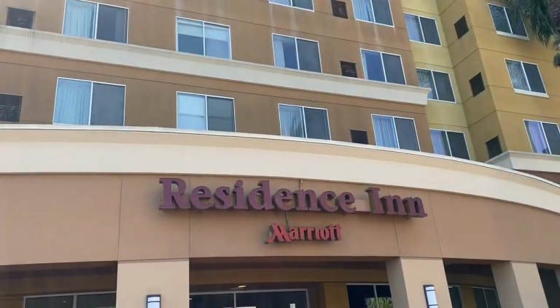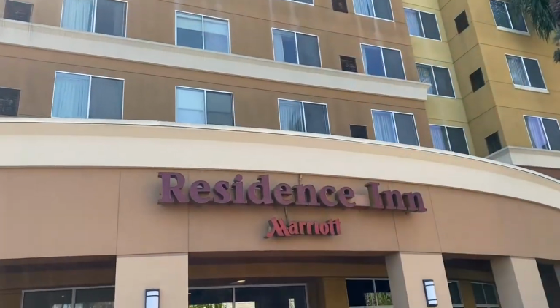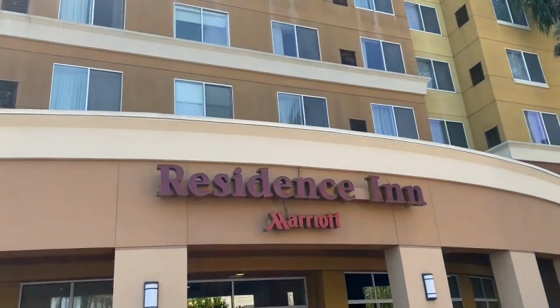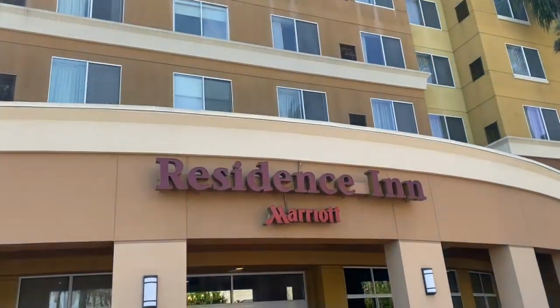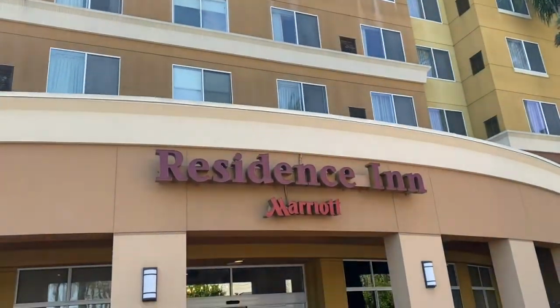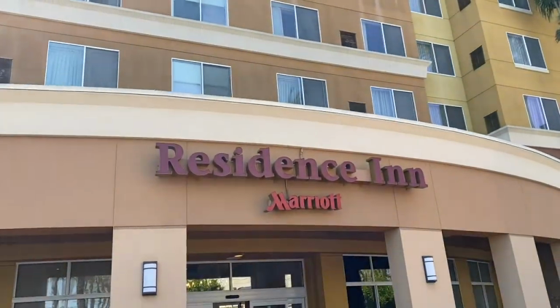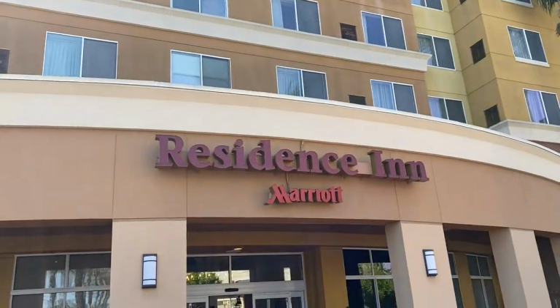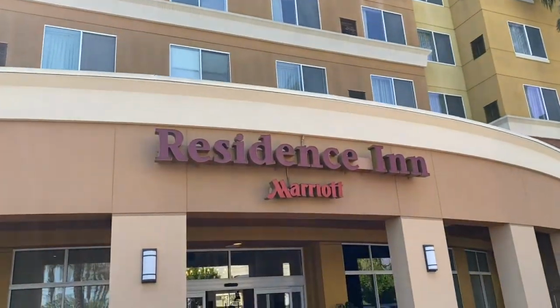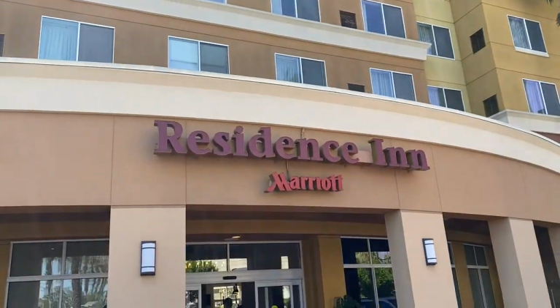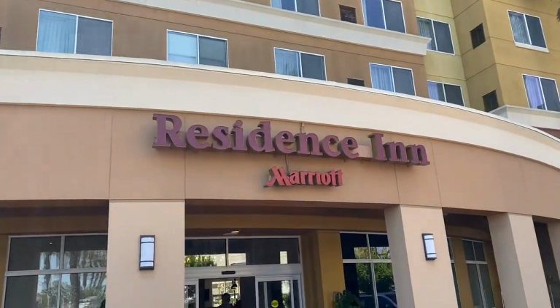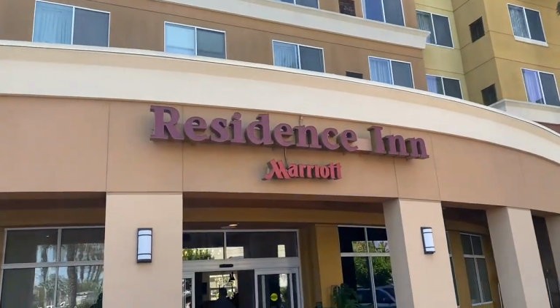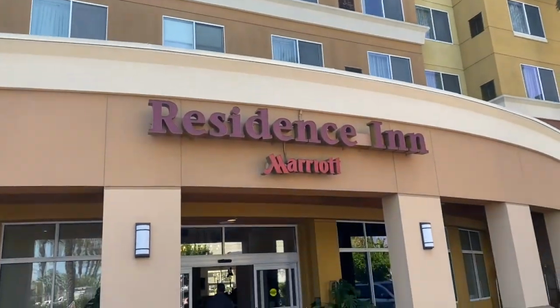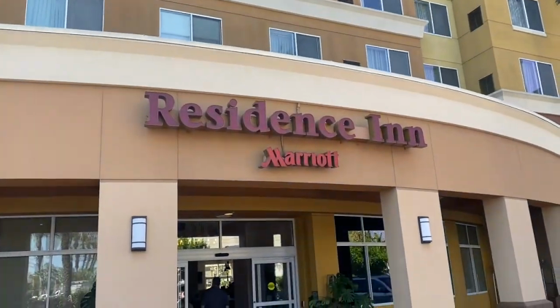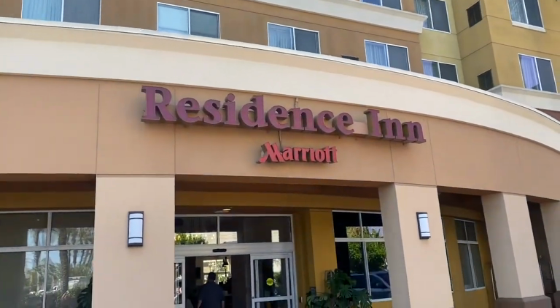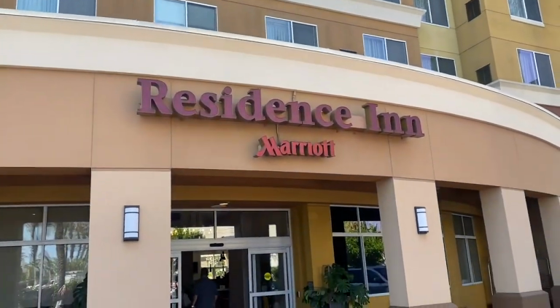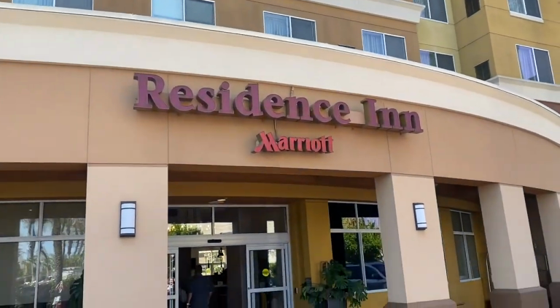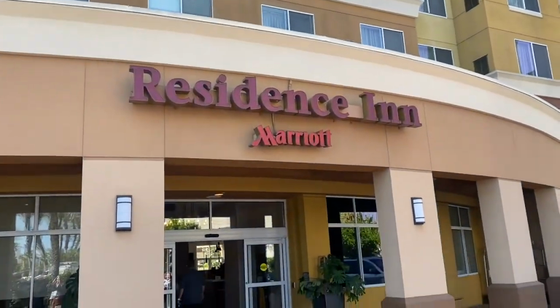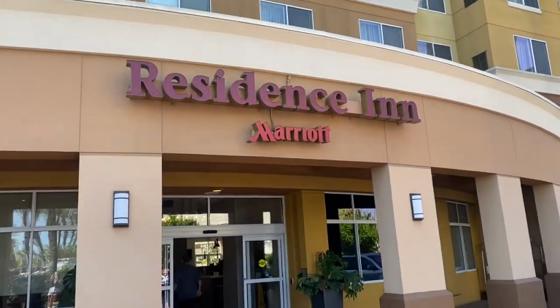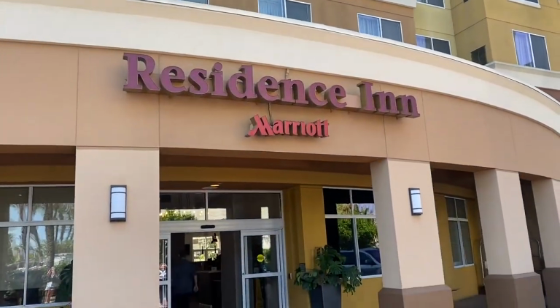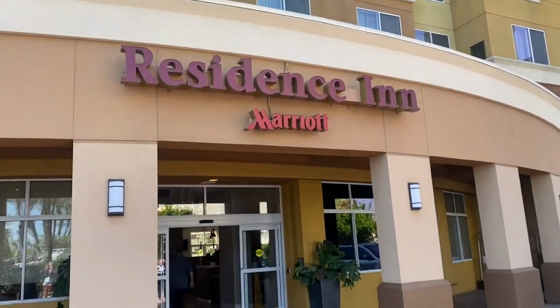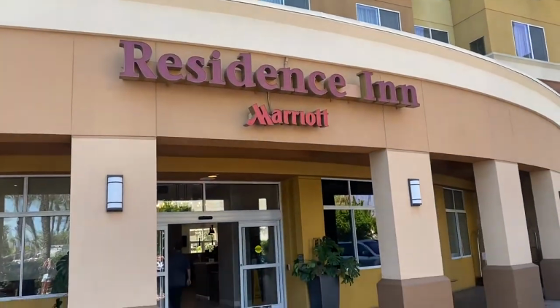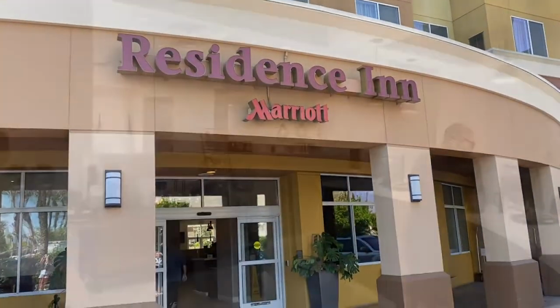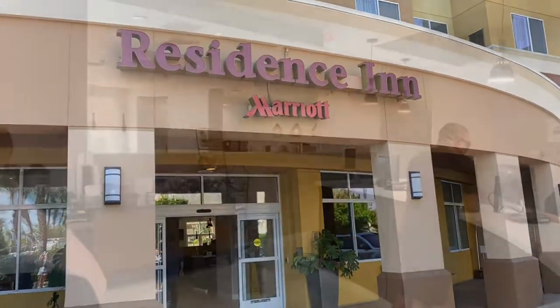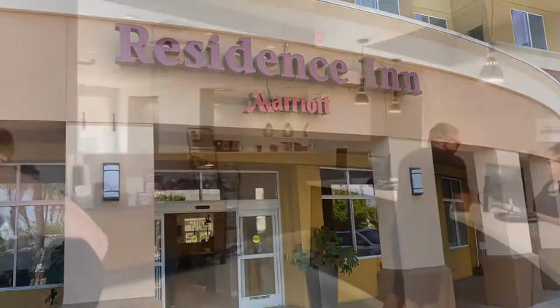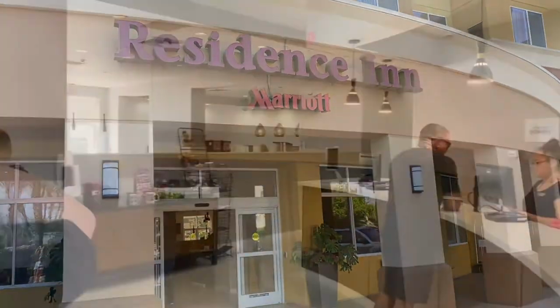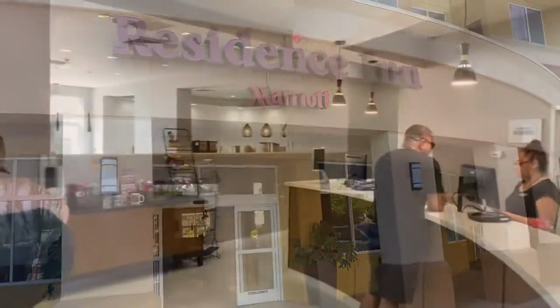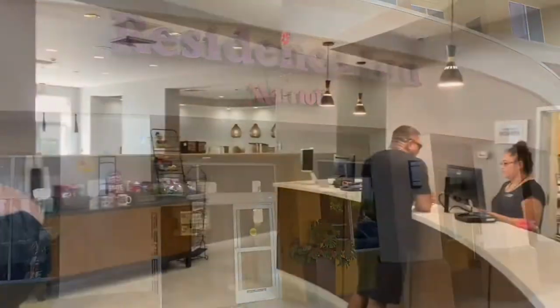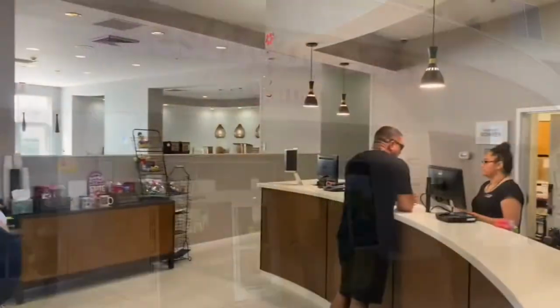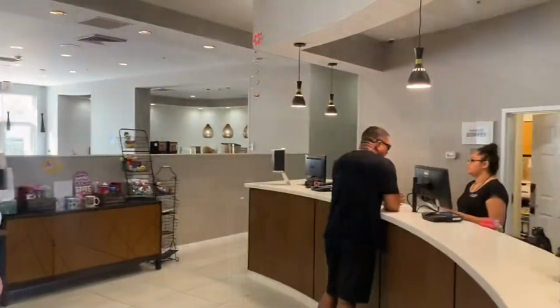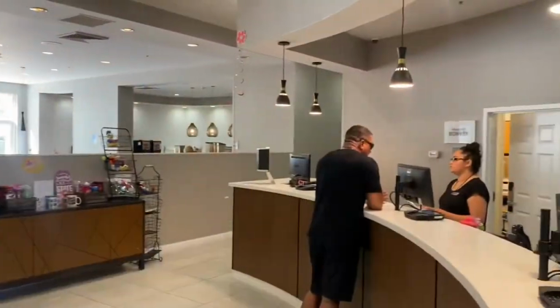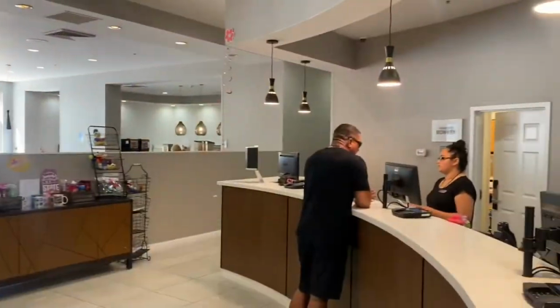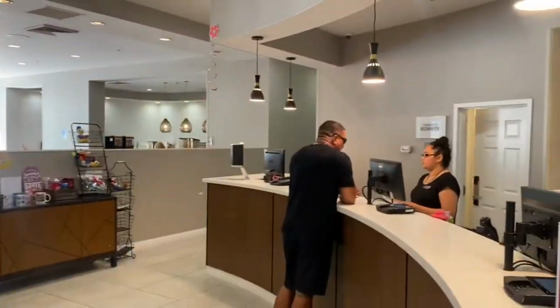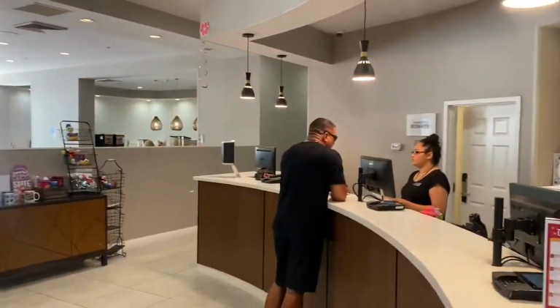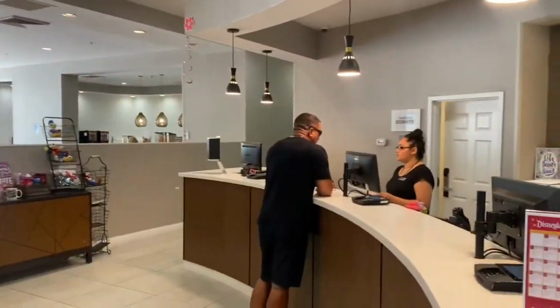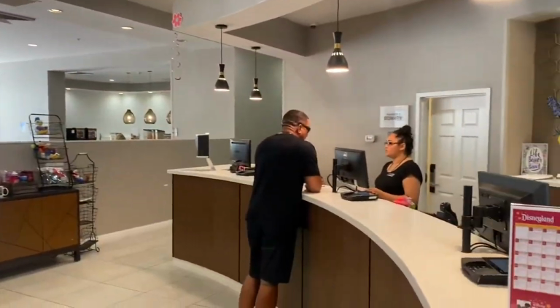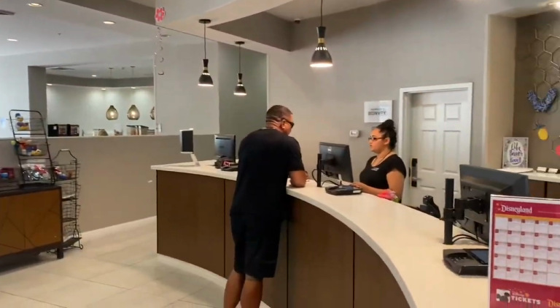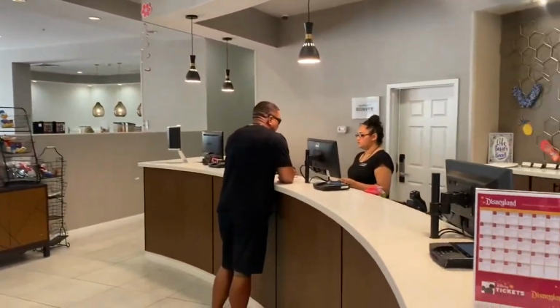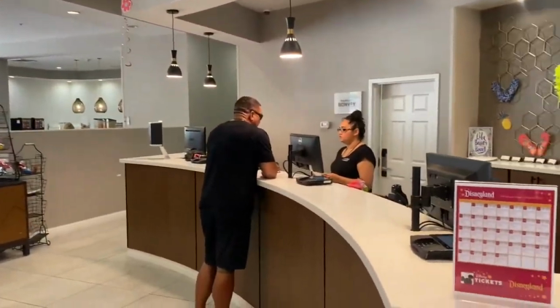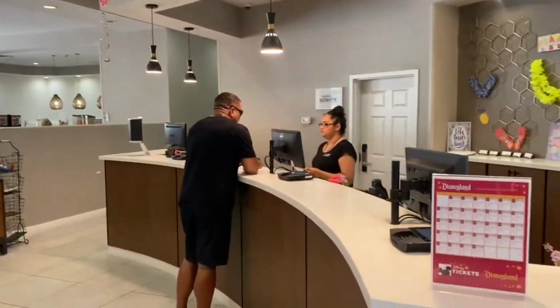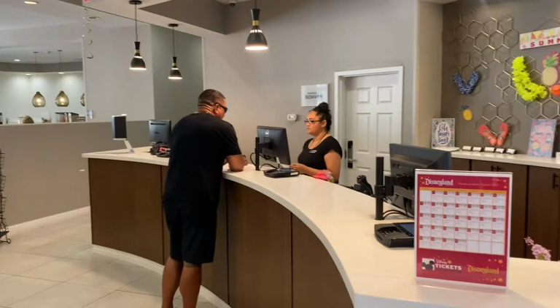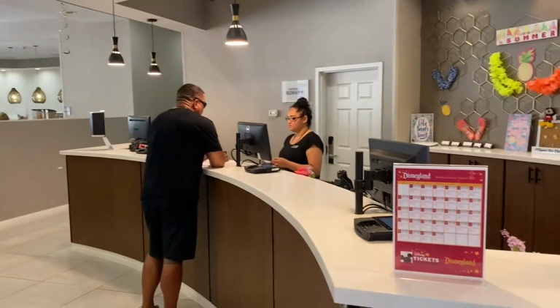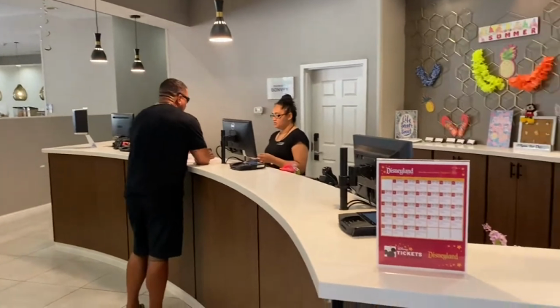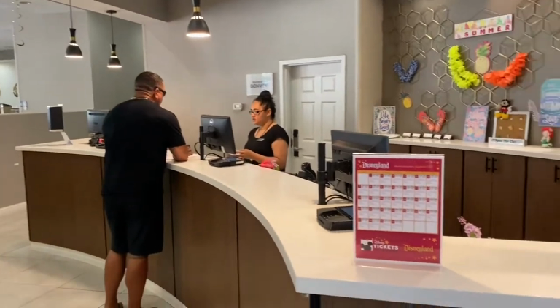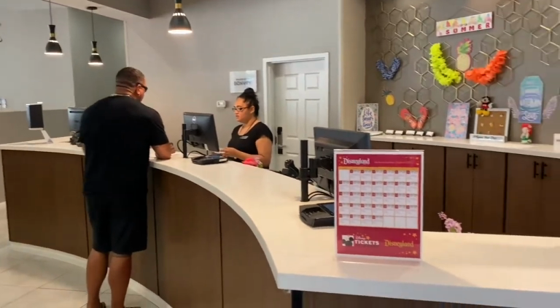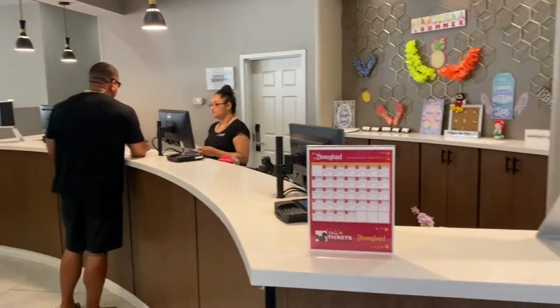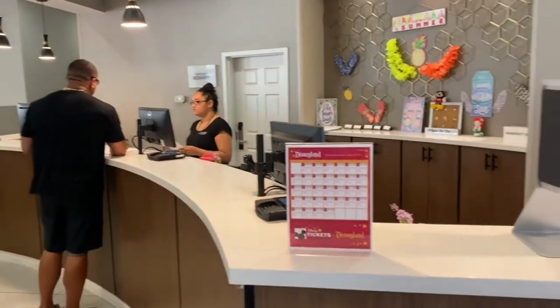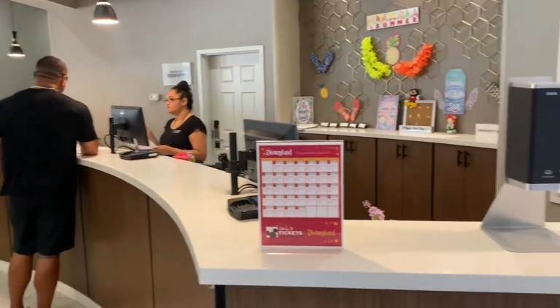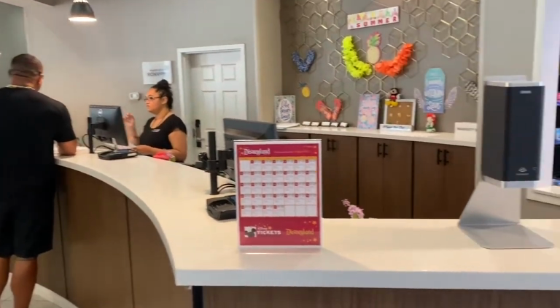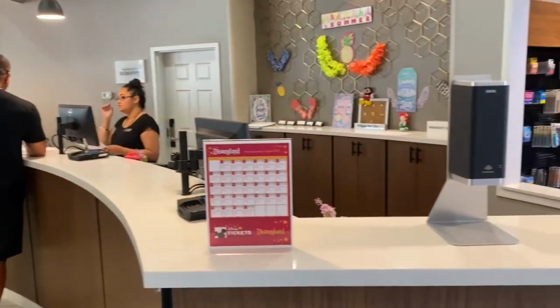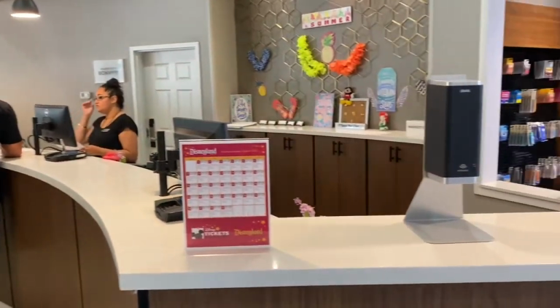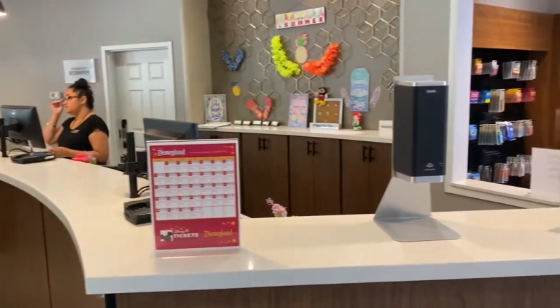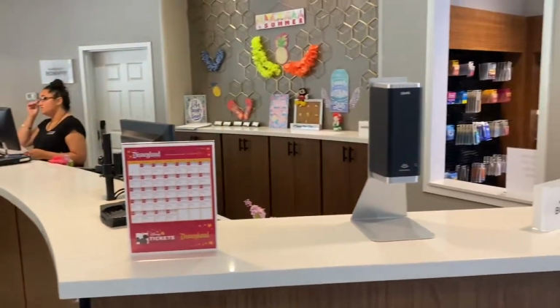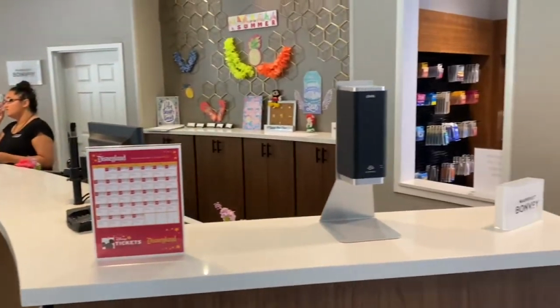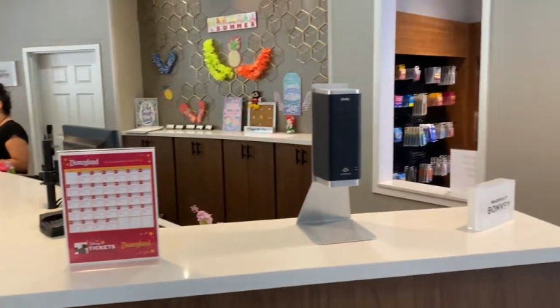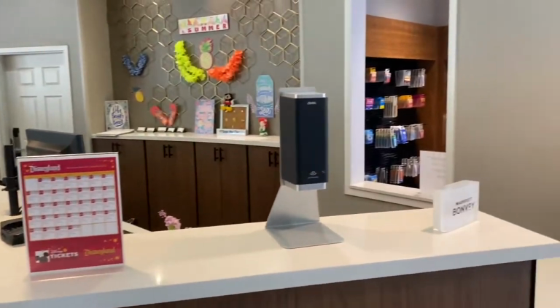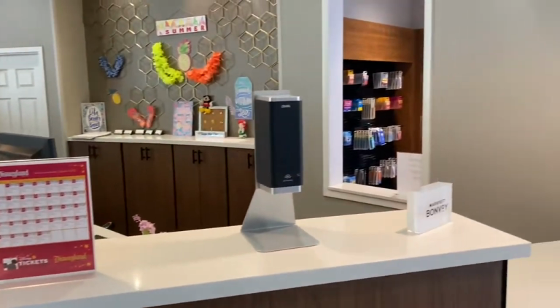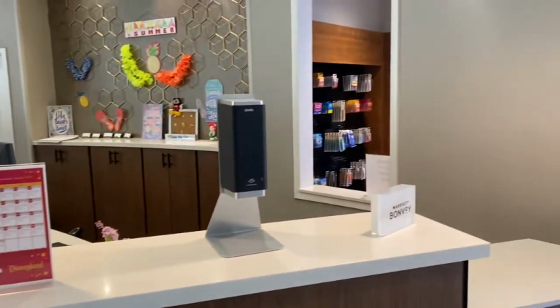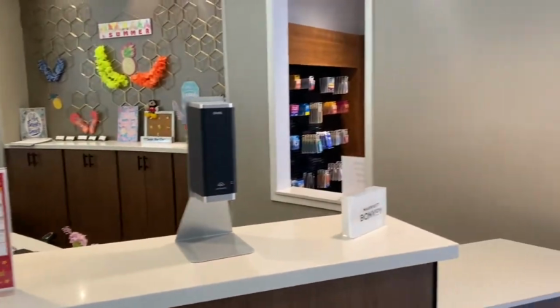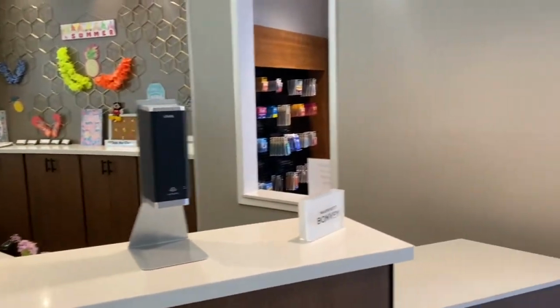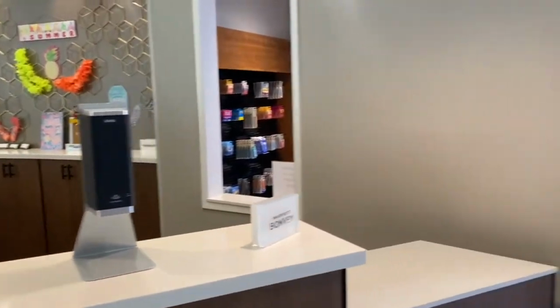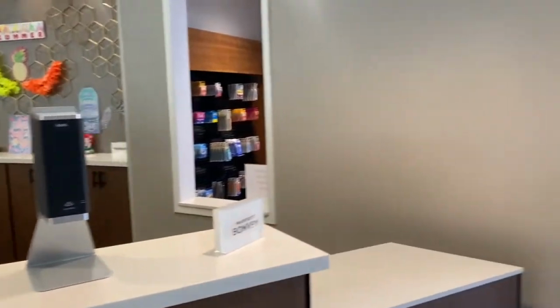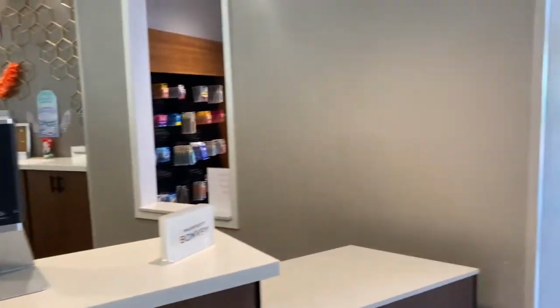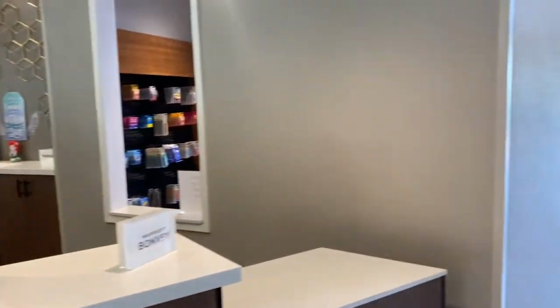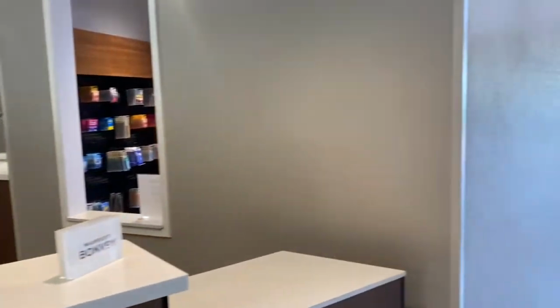Welcome to the Residence Inn Marriott in Garden Grove. They are a mile and a half away from Disneyland and use the art shuttle to help you get back and forth.